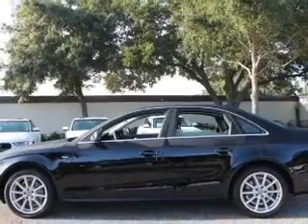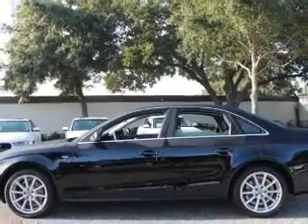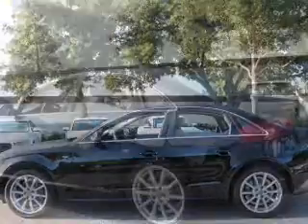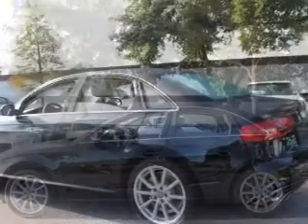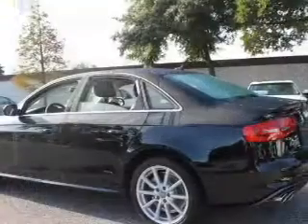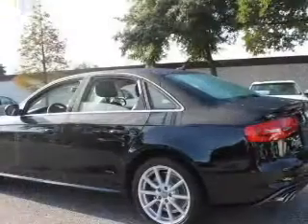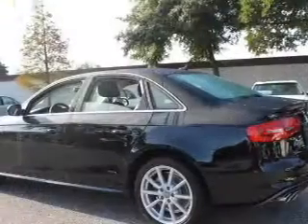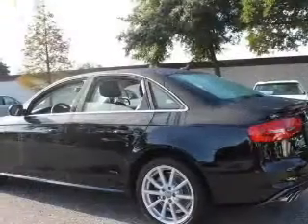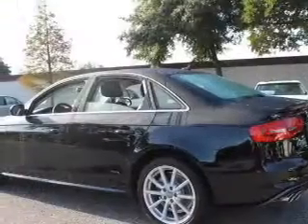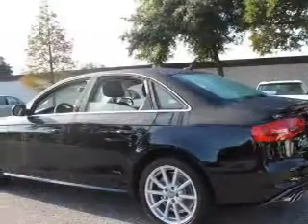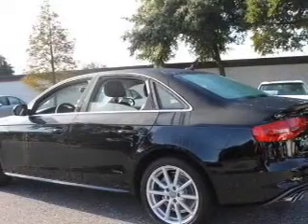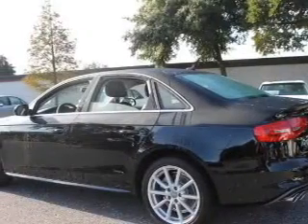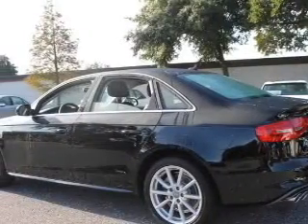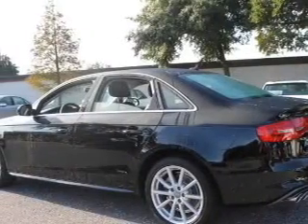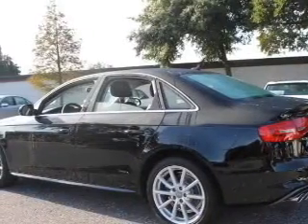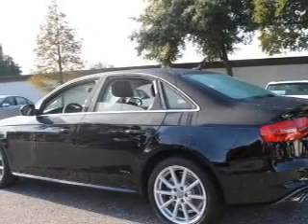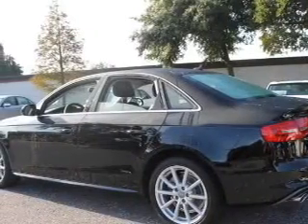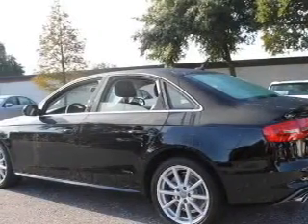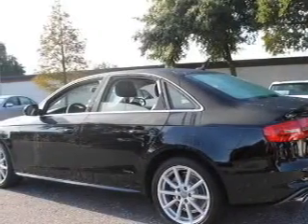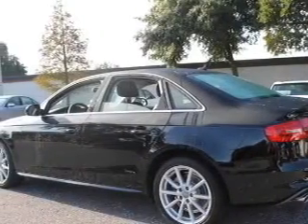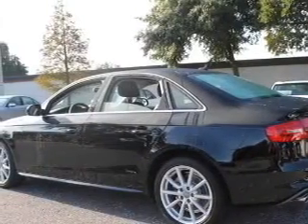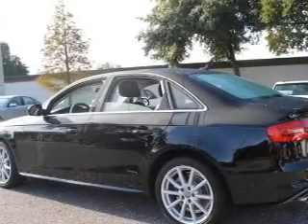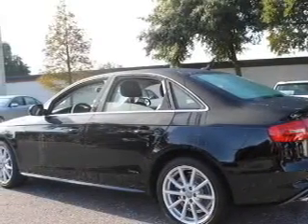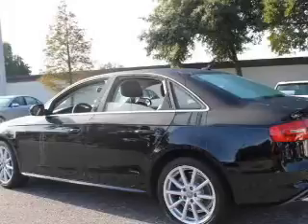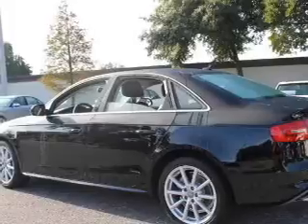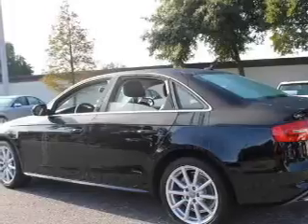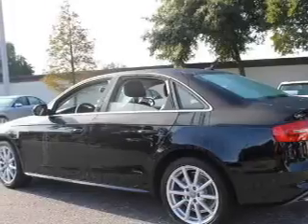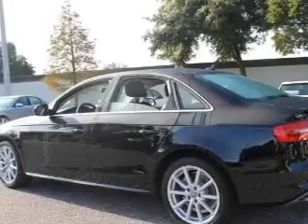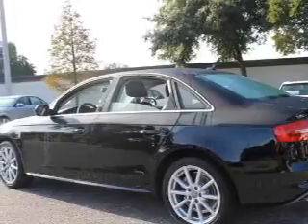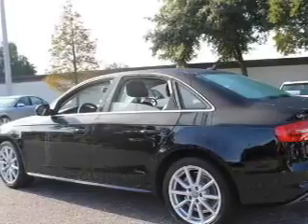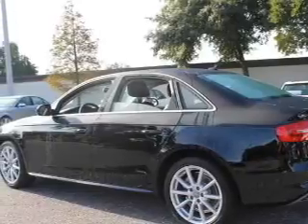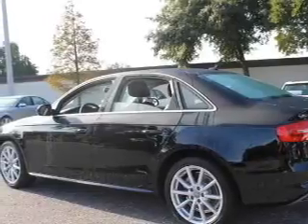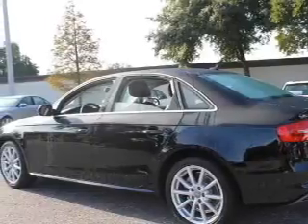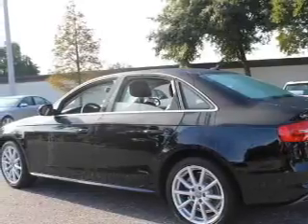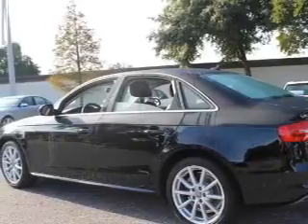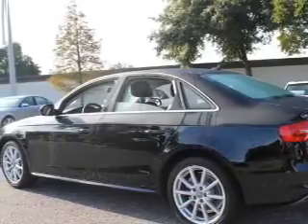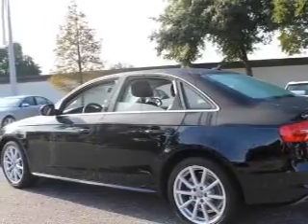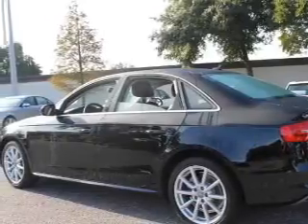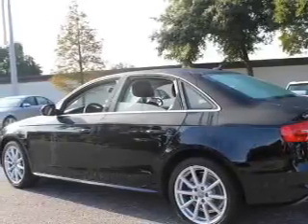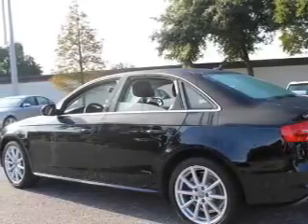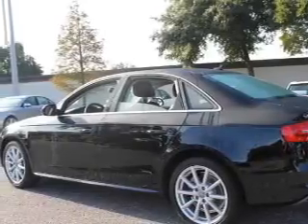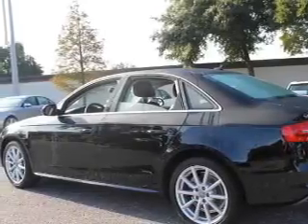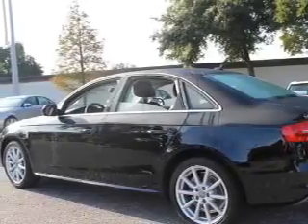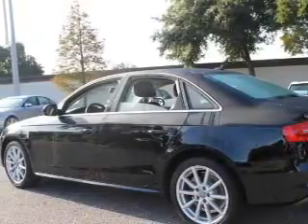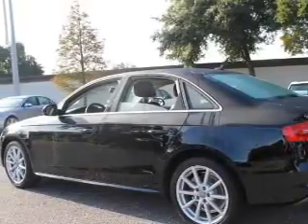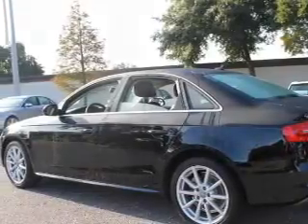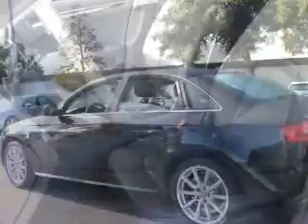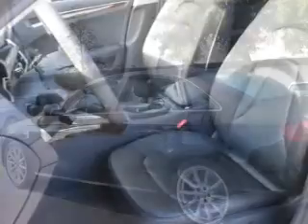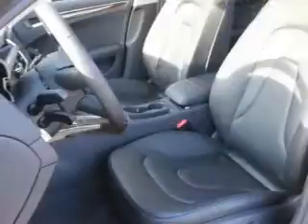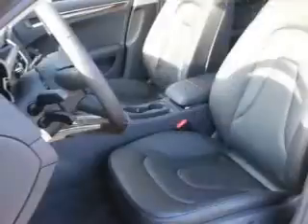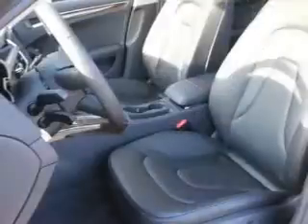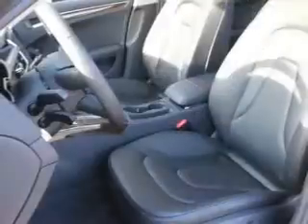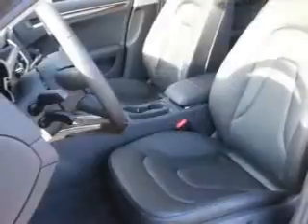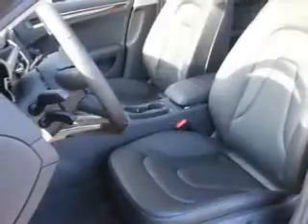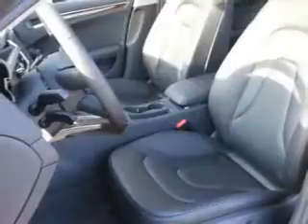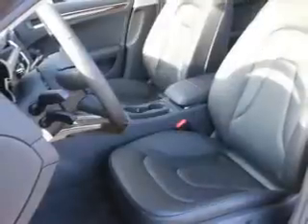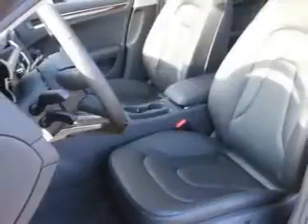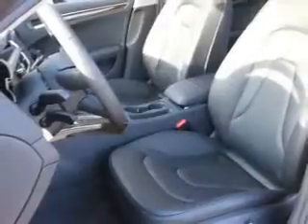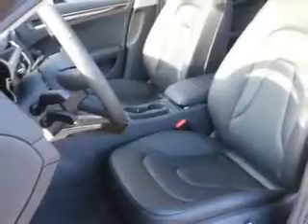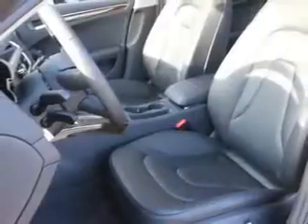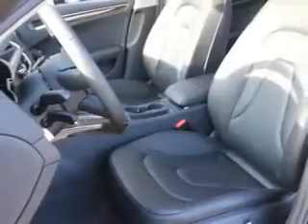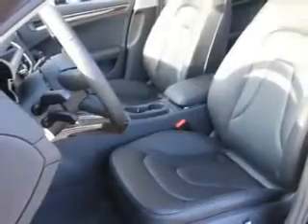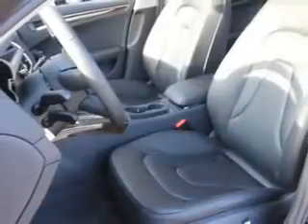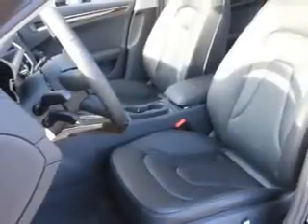Keyless entry, leather seats, power door locks, power windows, cruise control, Bluetooth wireless, and AM-FM stereo with a CD player.